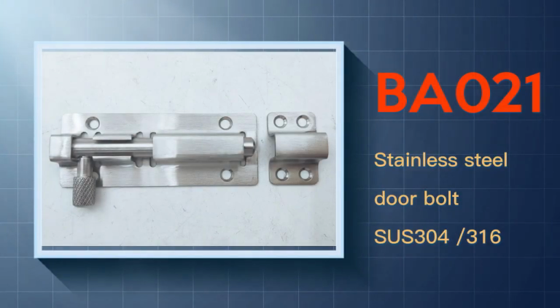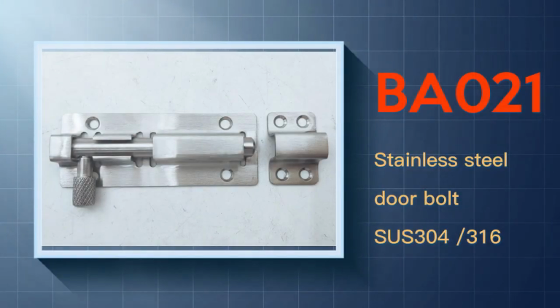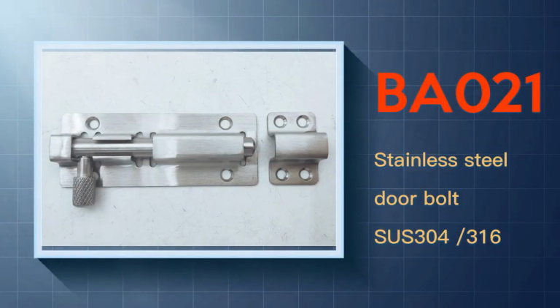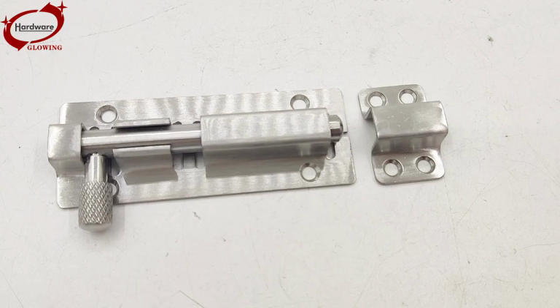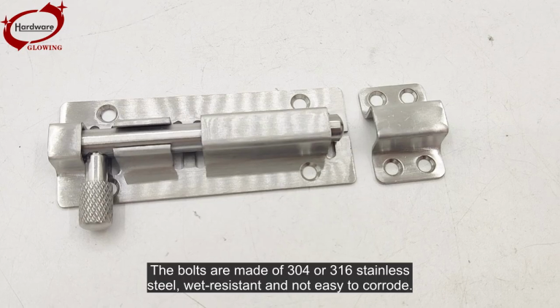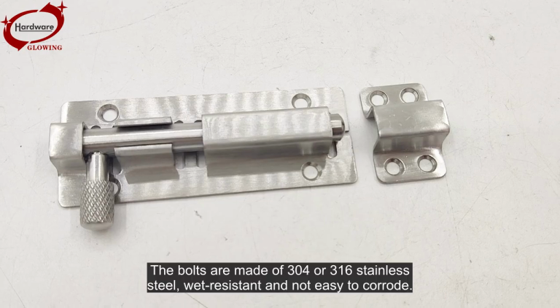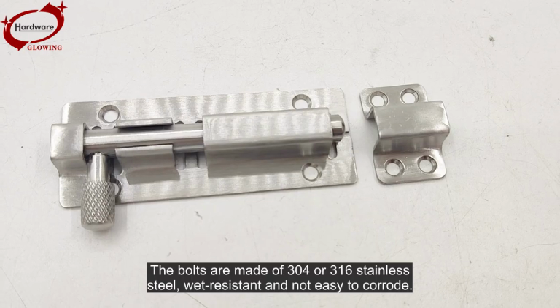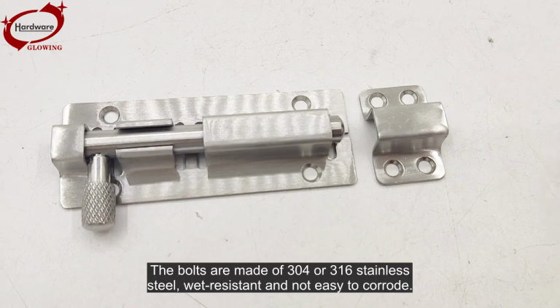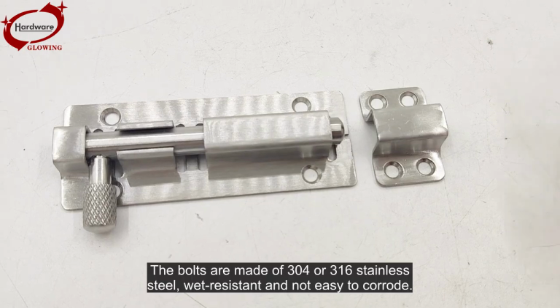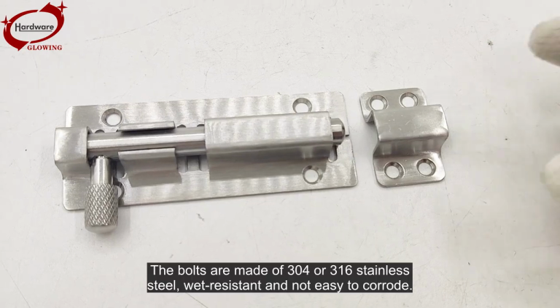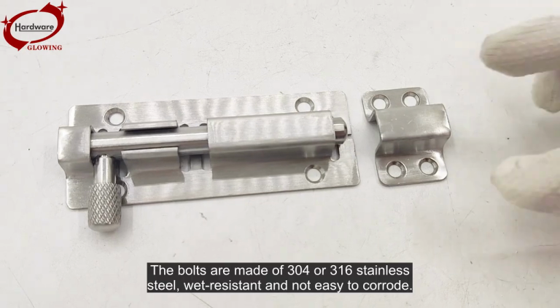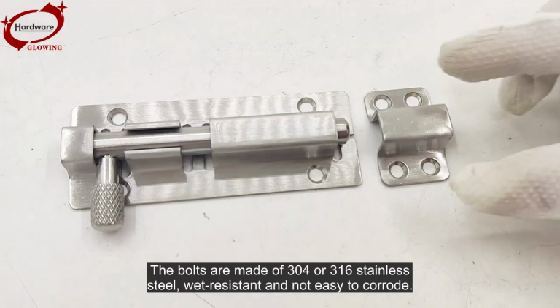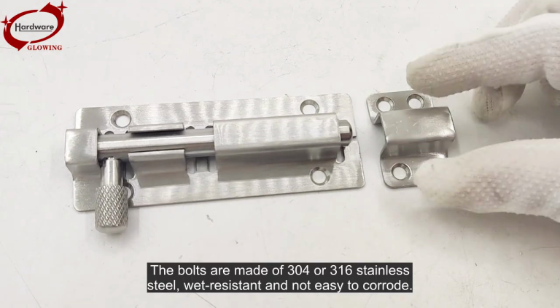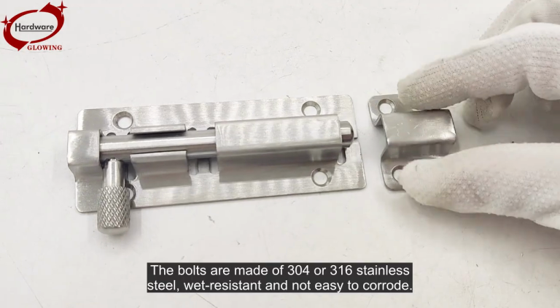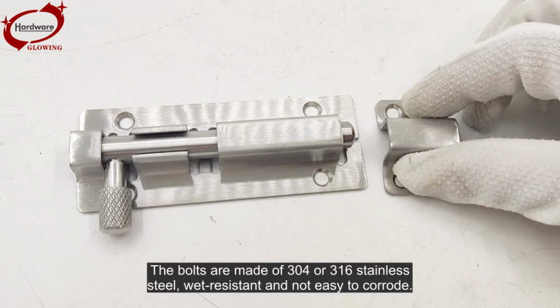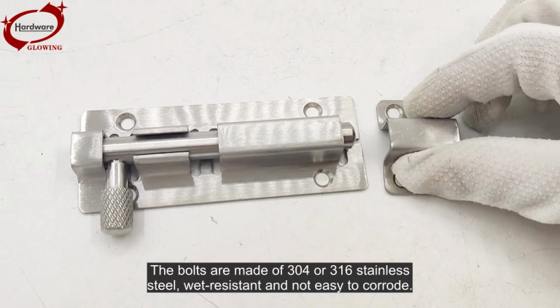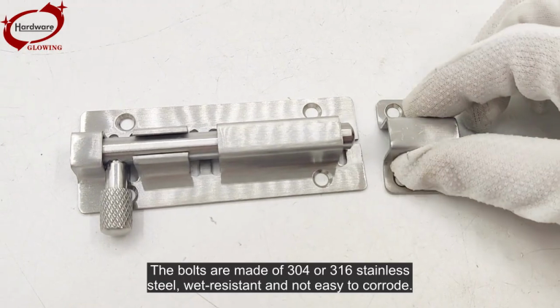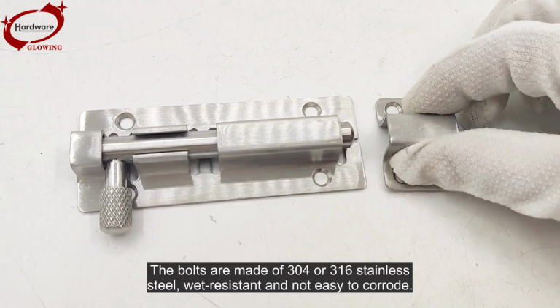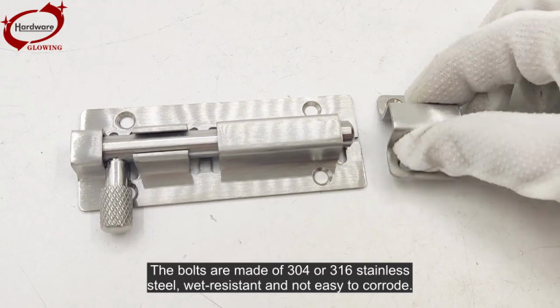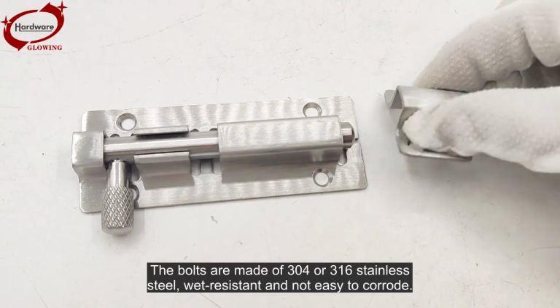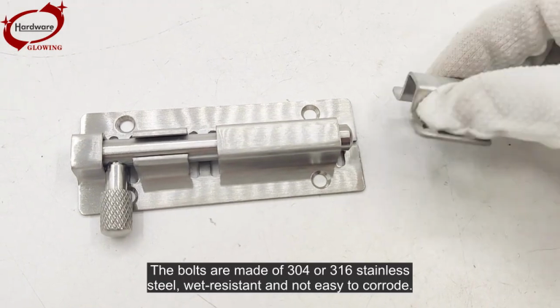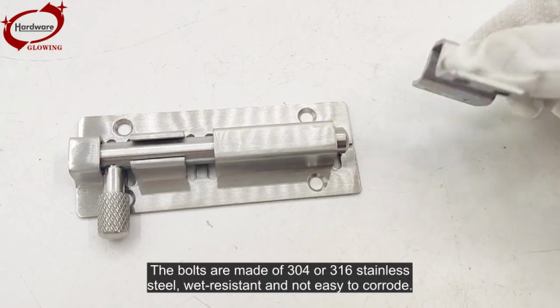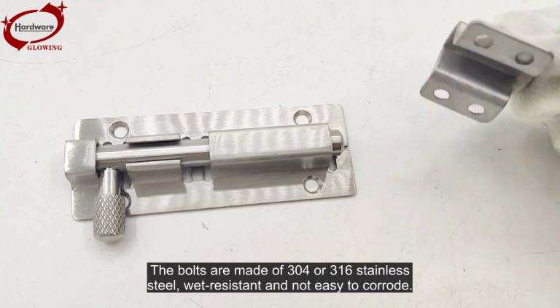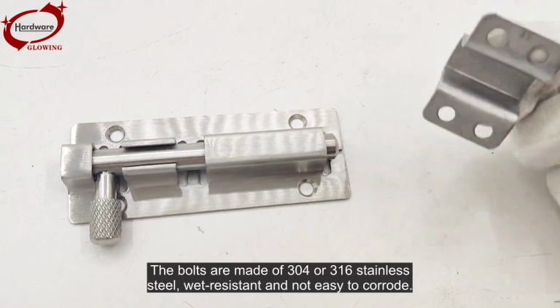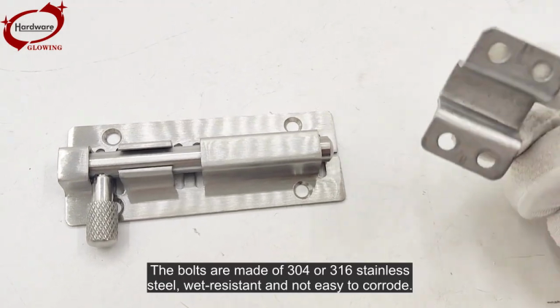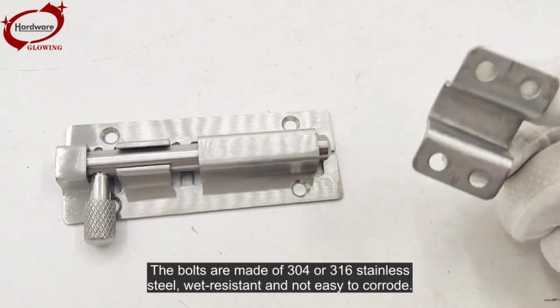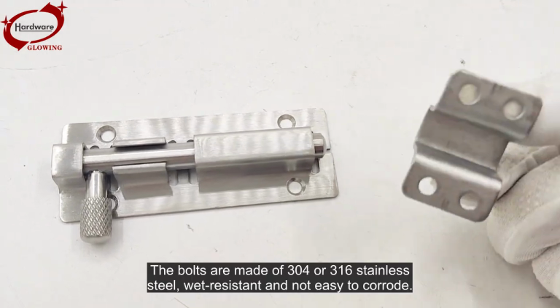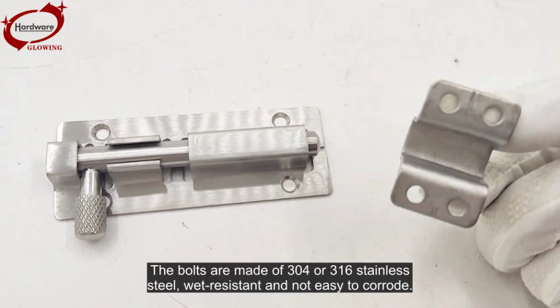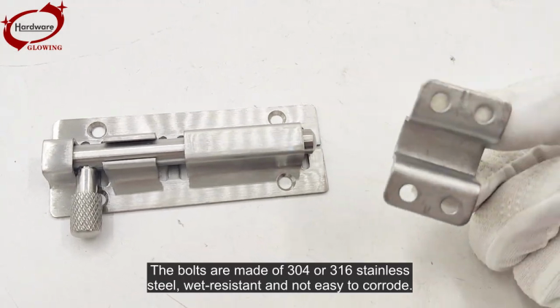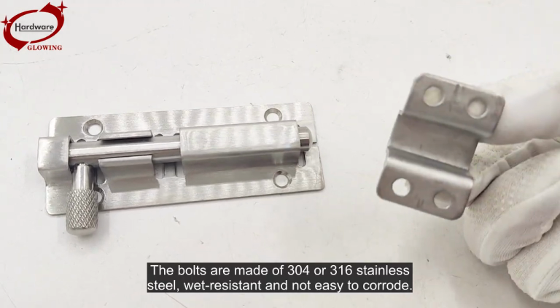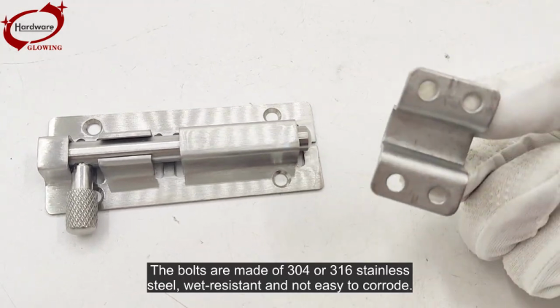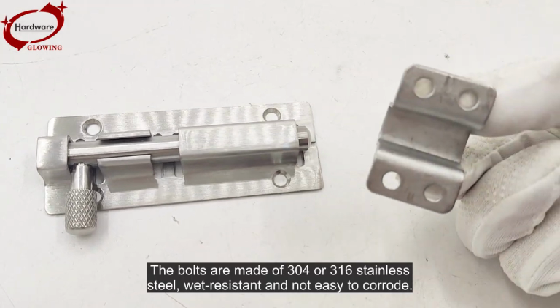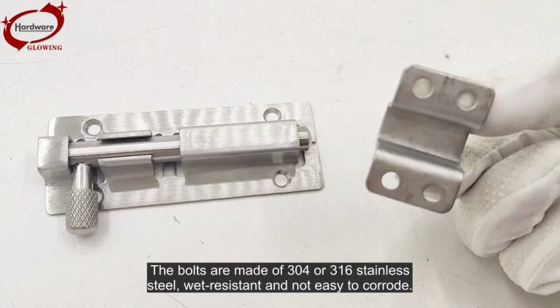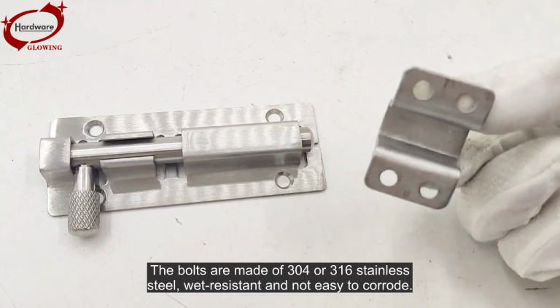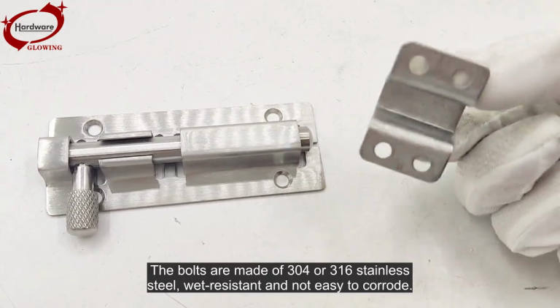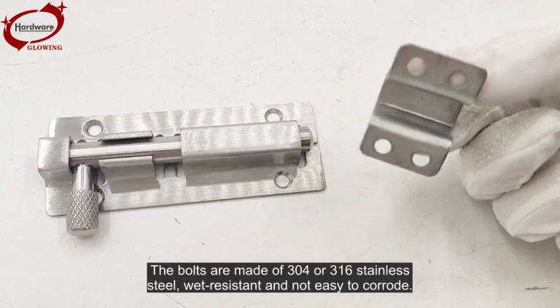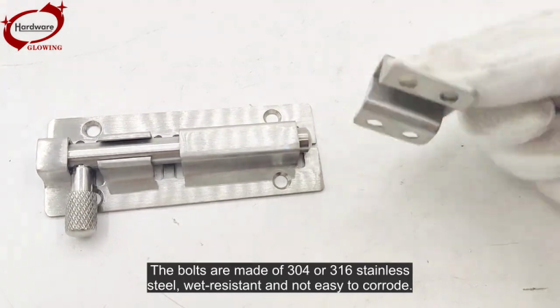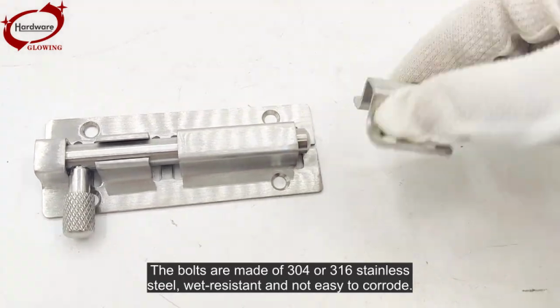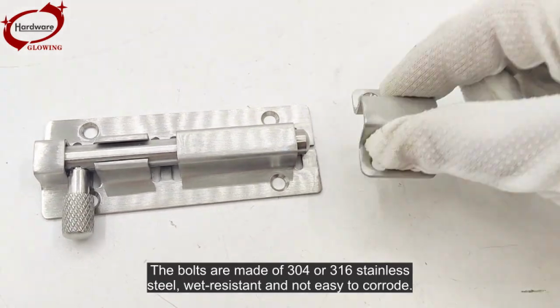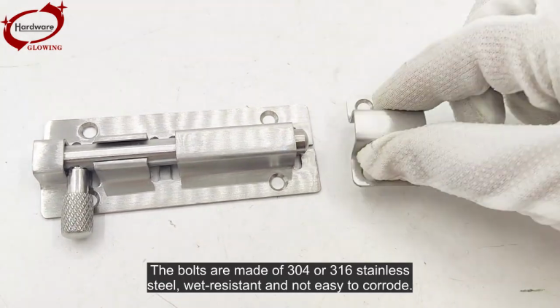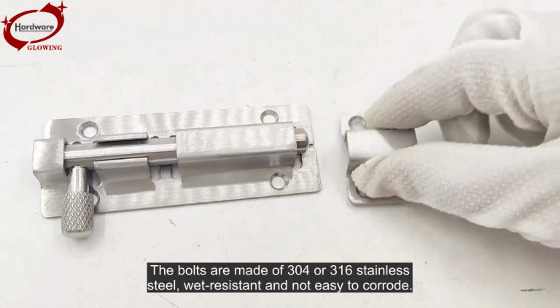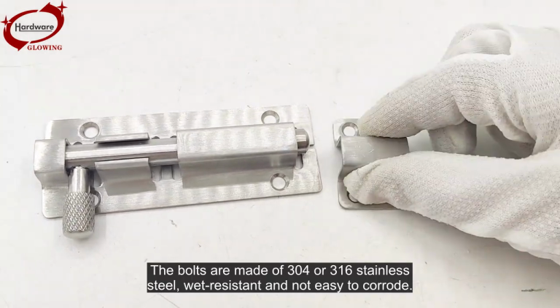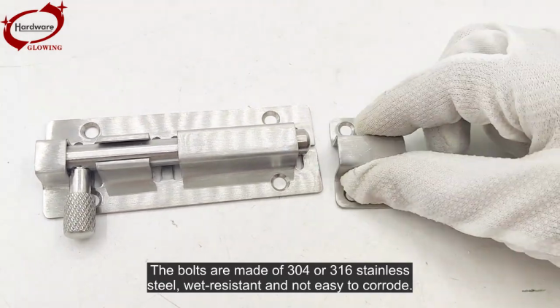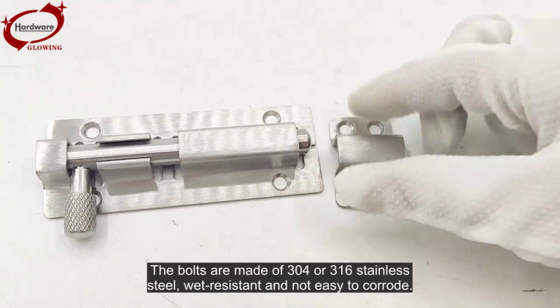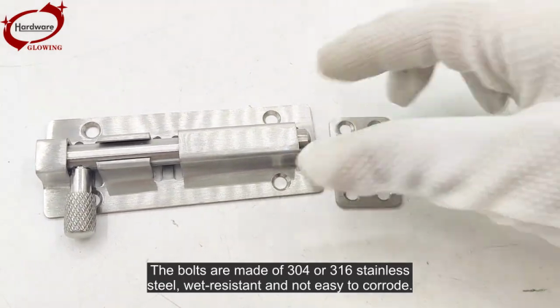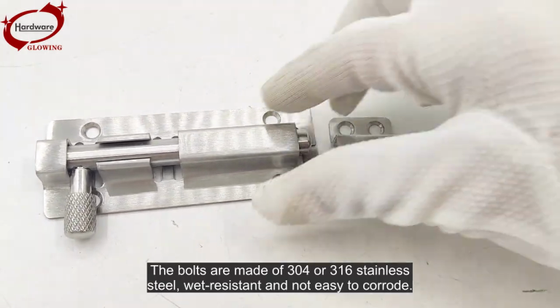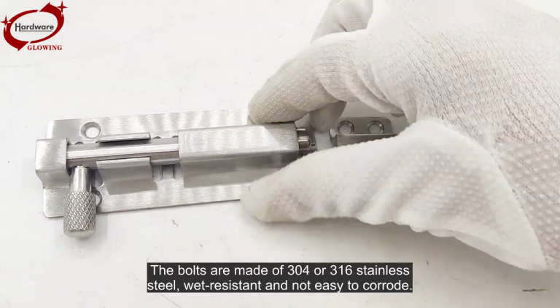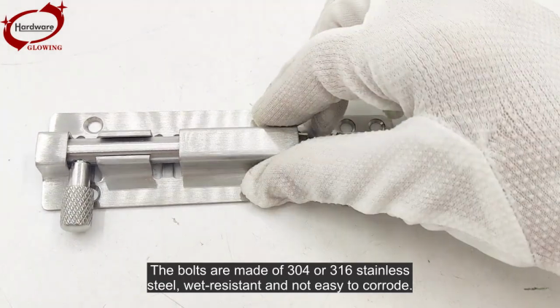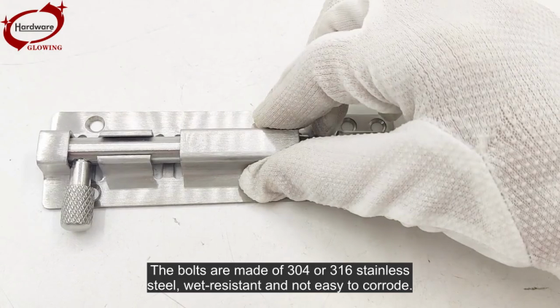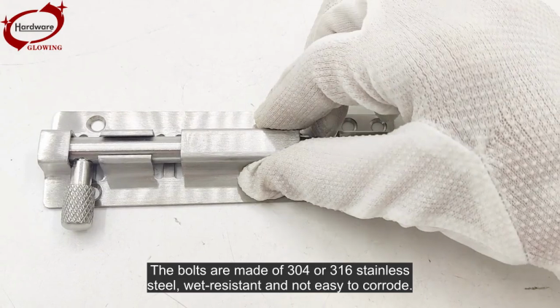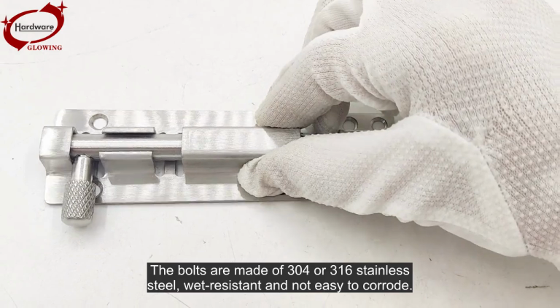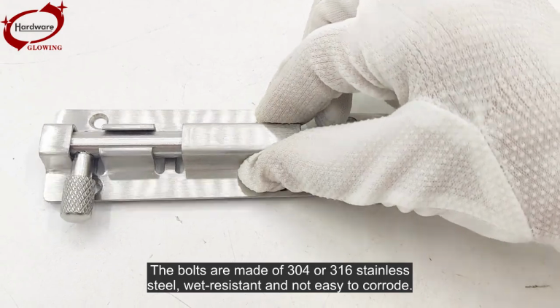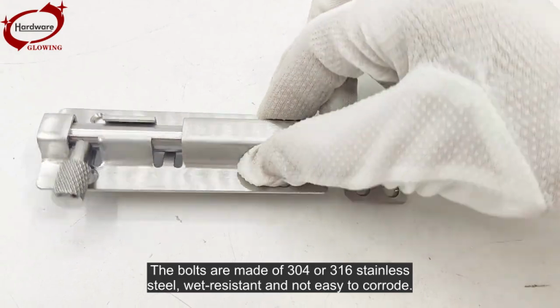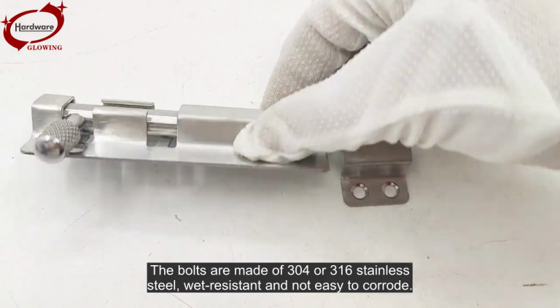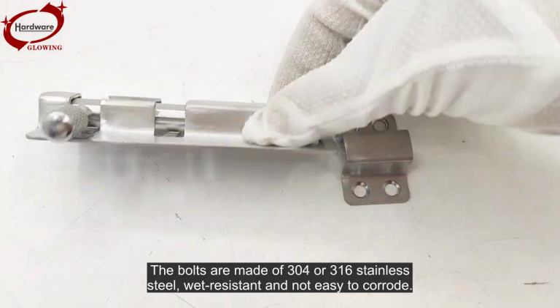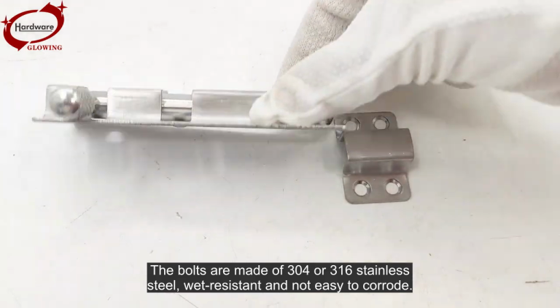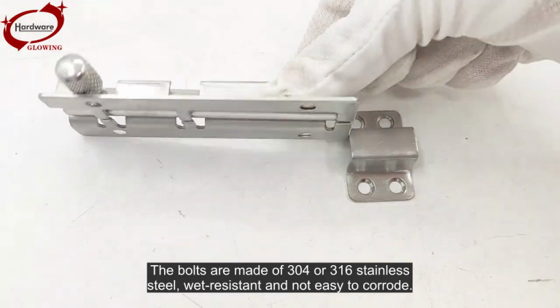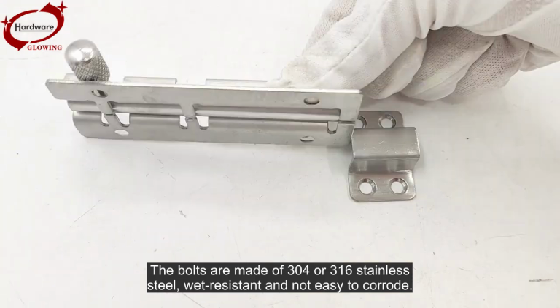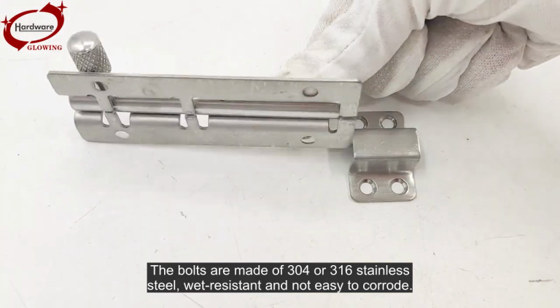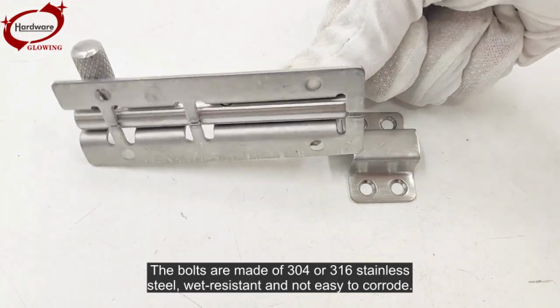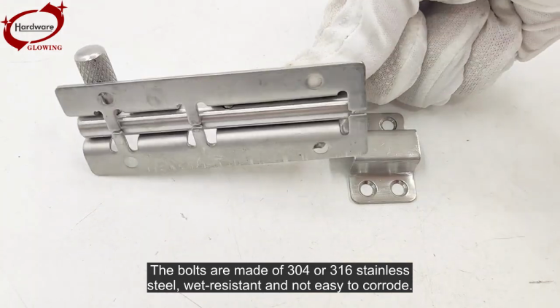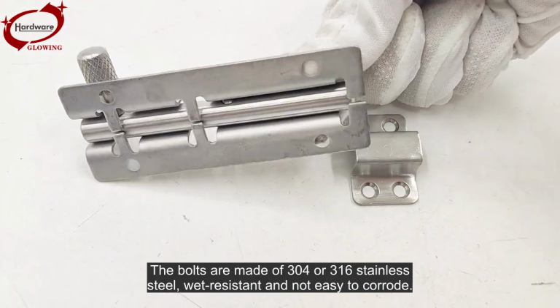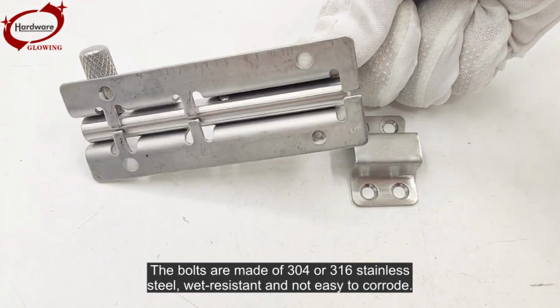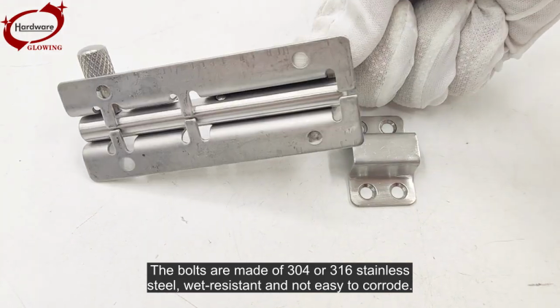The bolts are made of 304 or 316 stainless steel, wet-resistant and not easy to corrode.